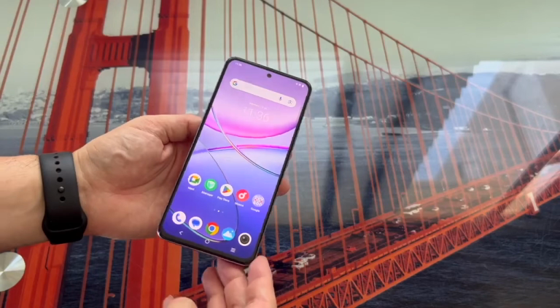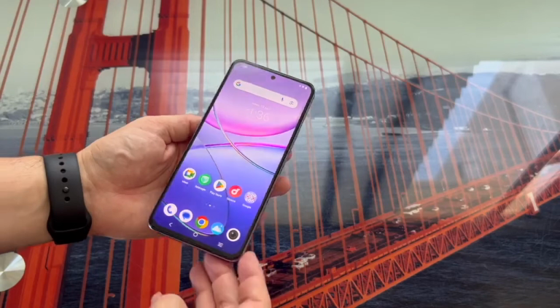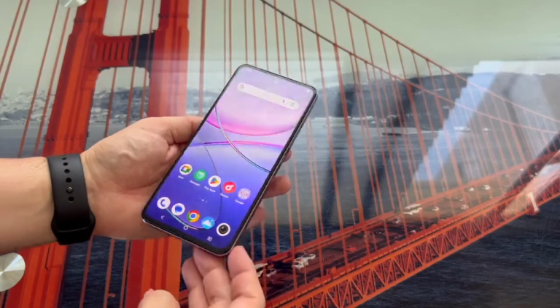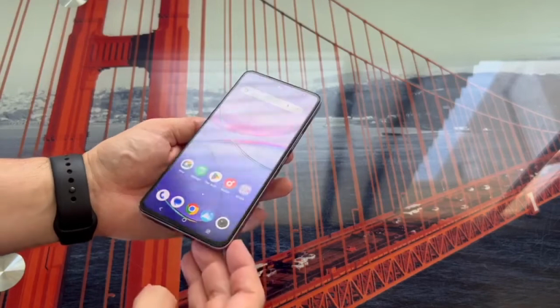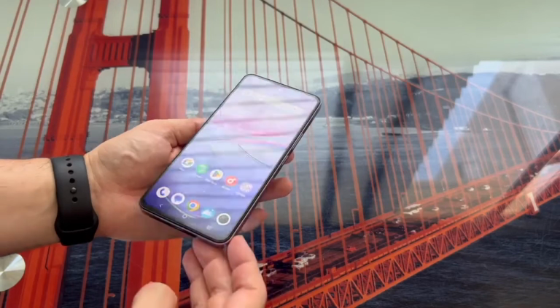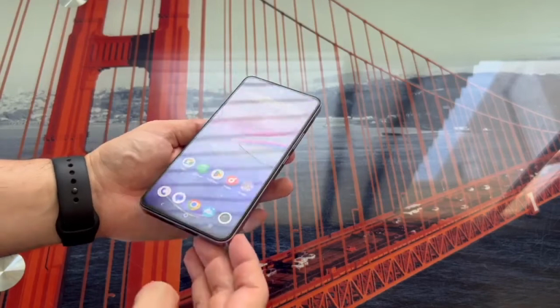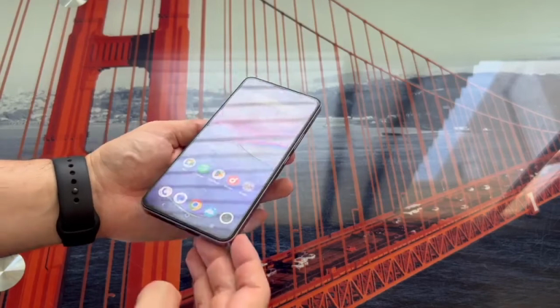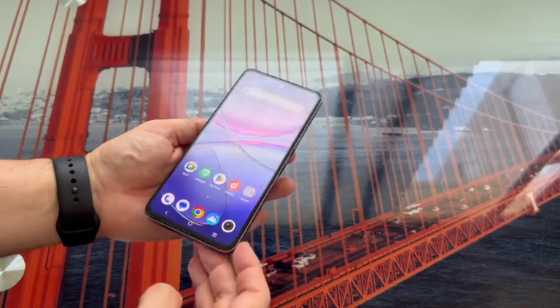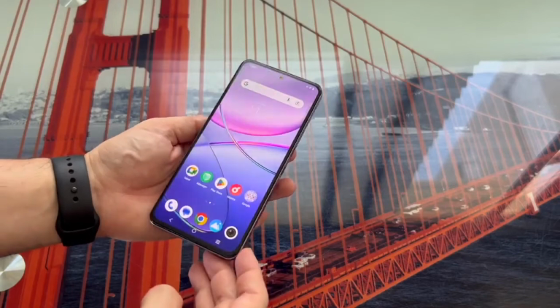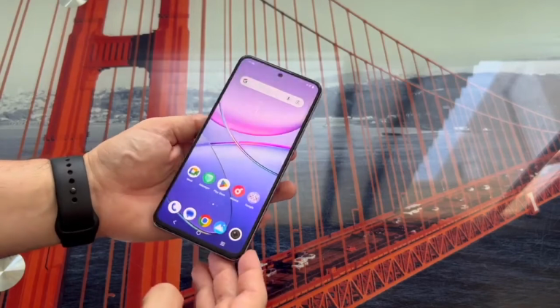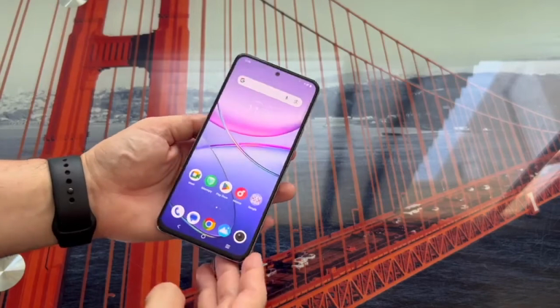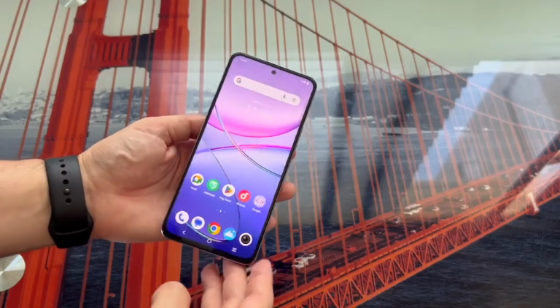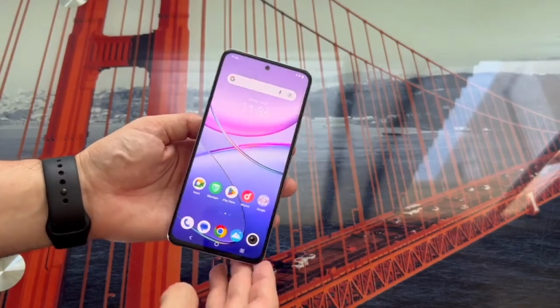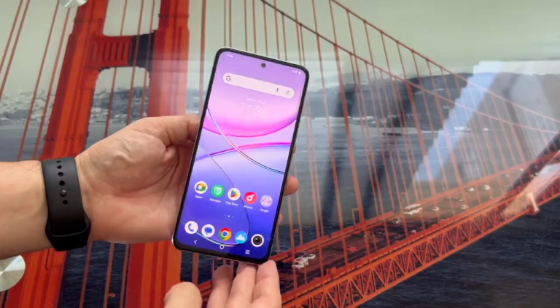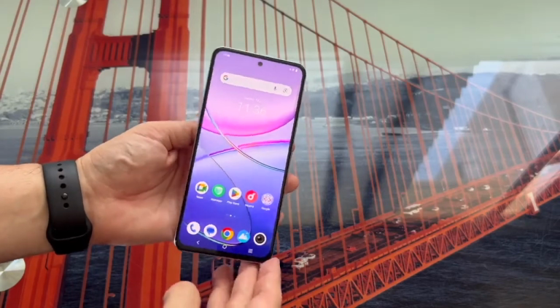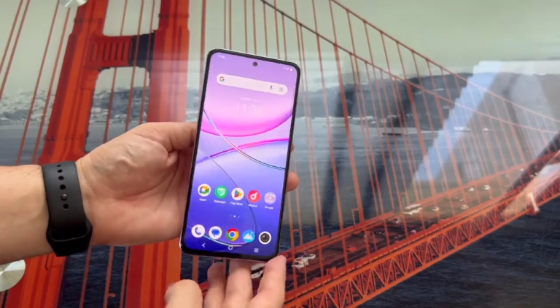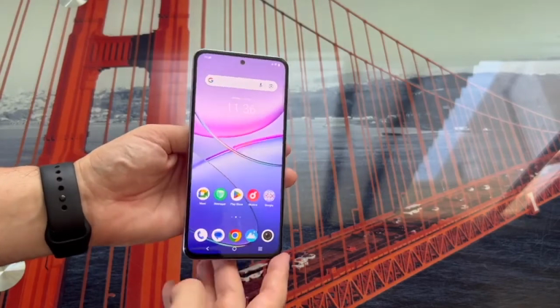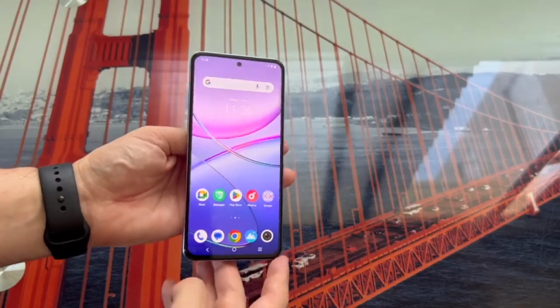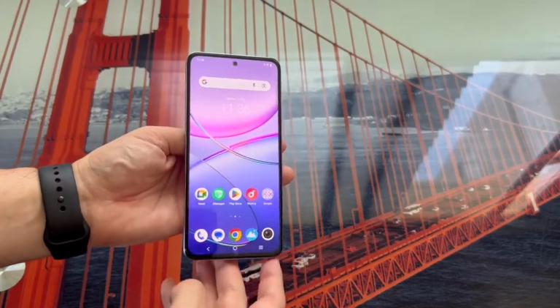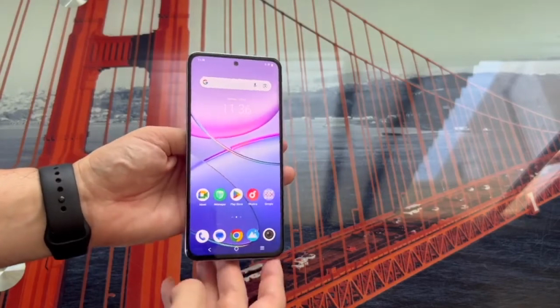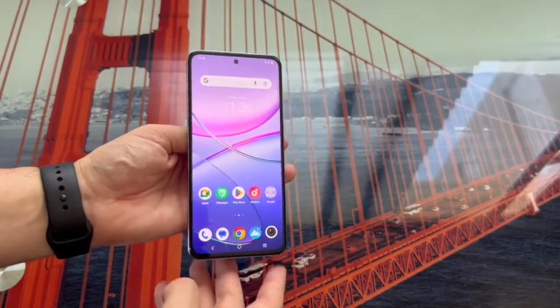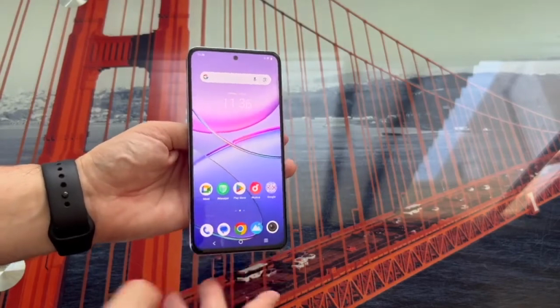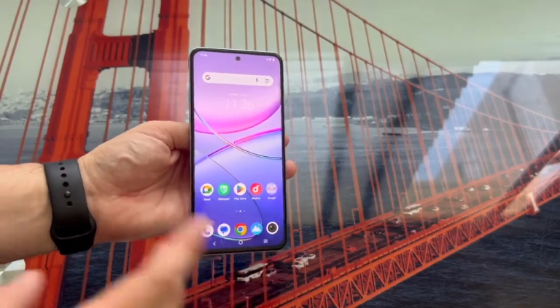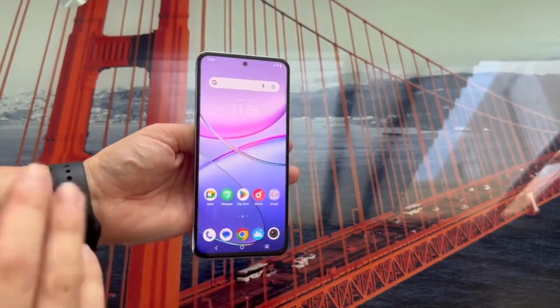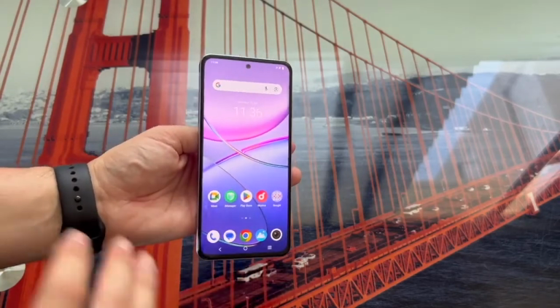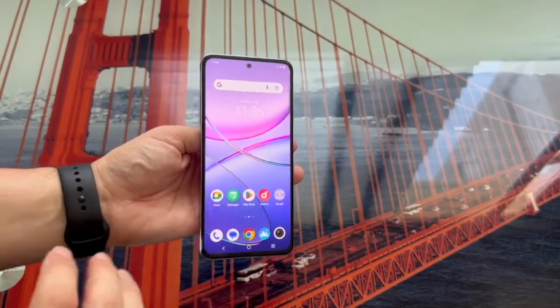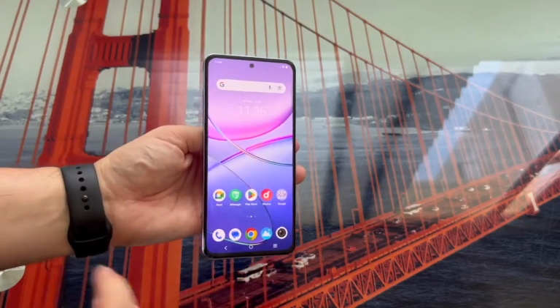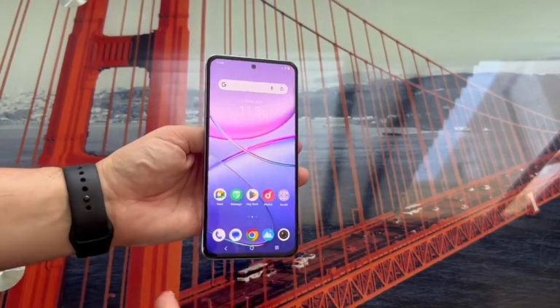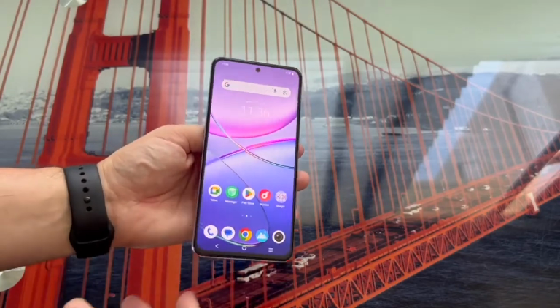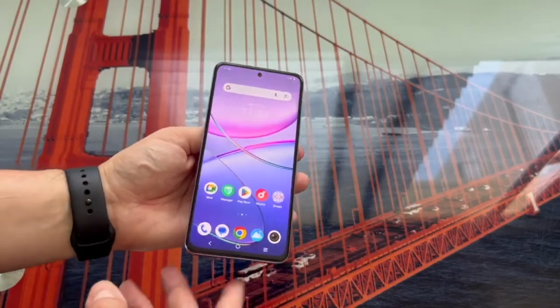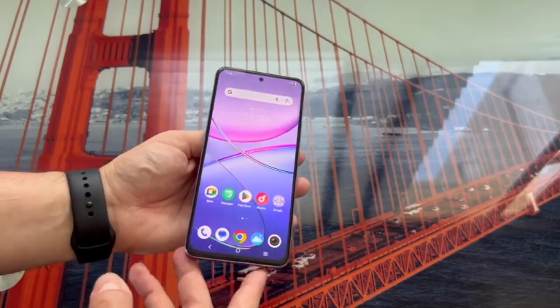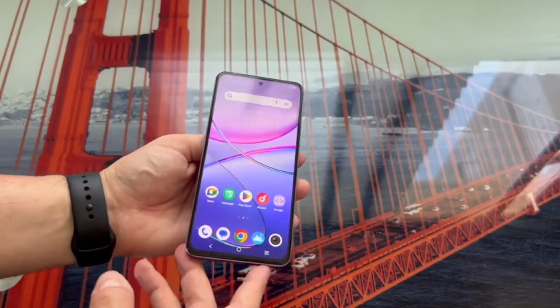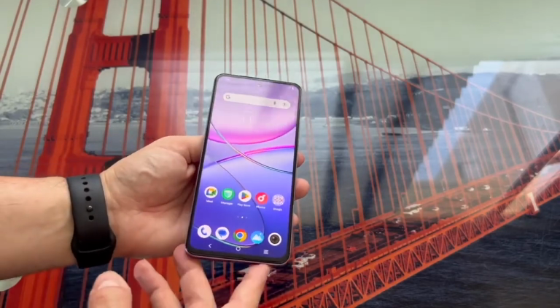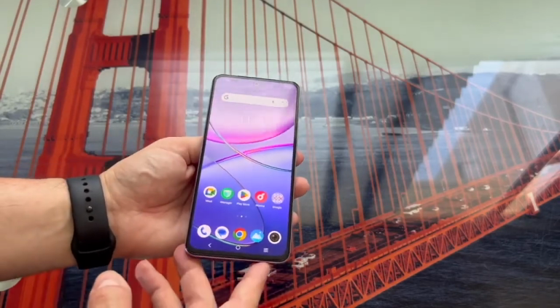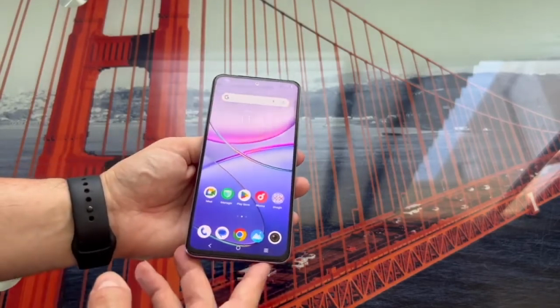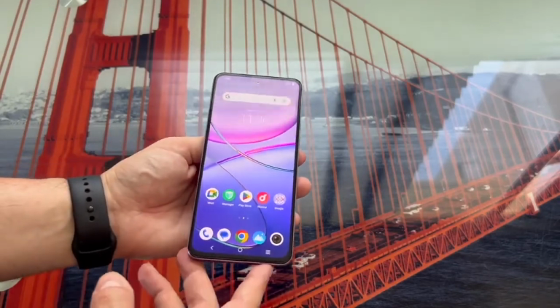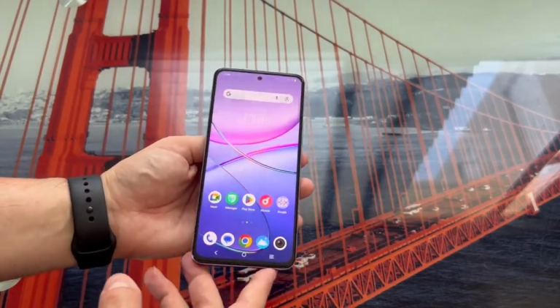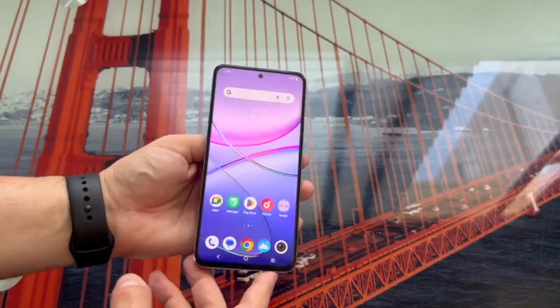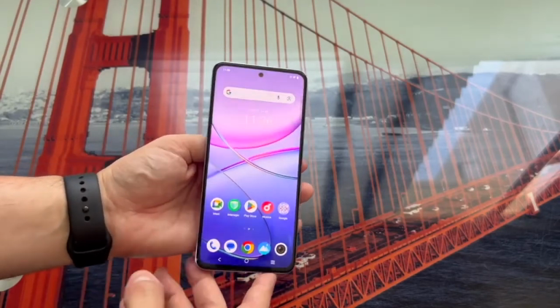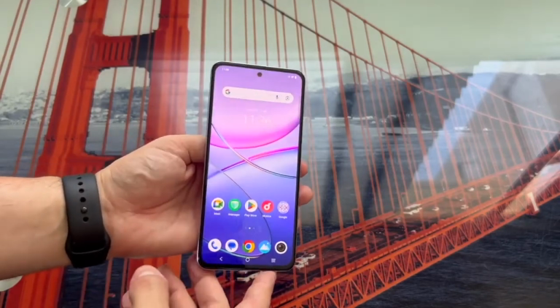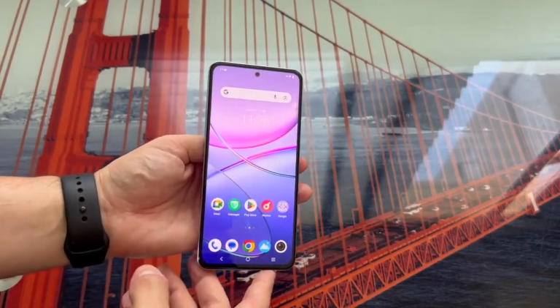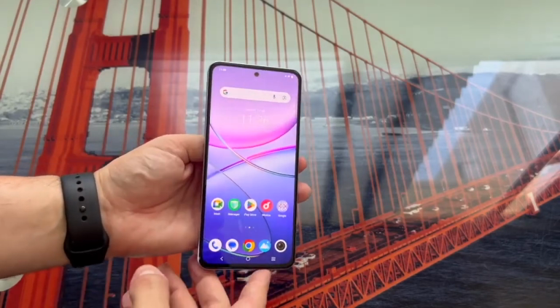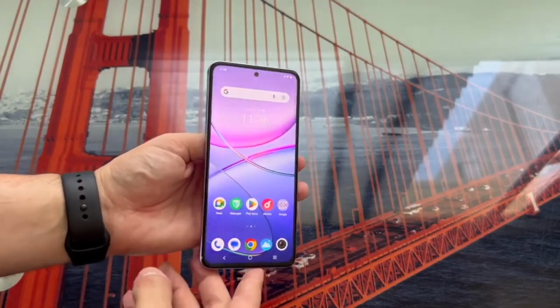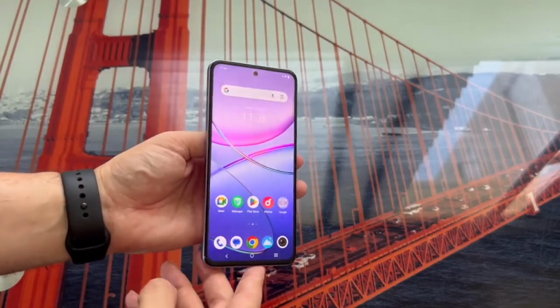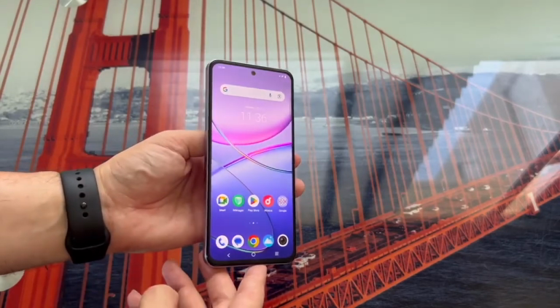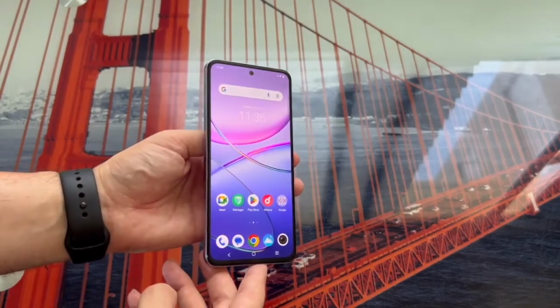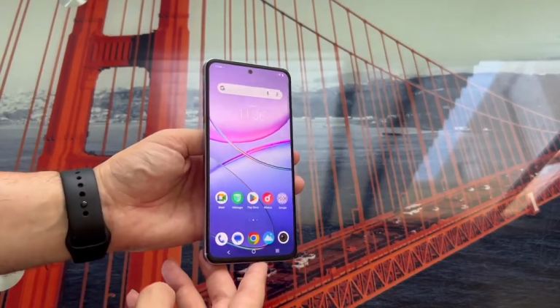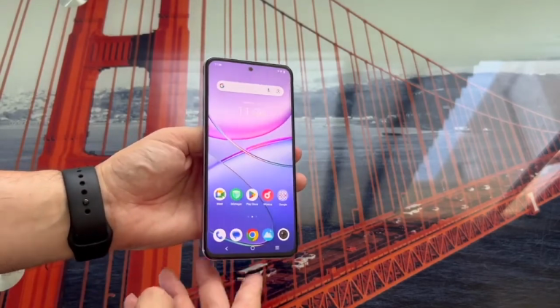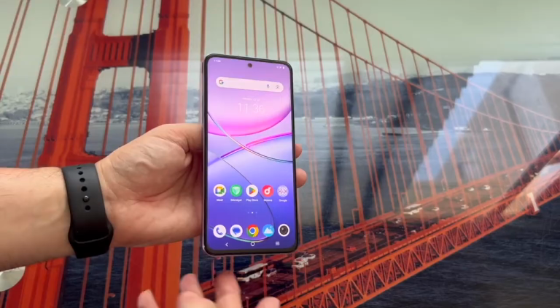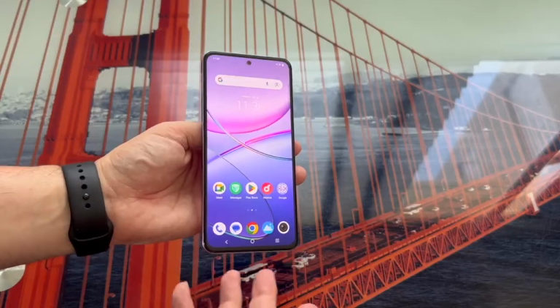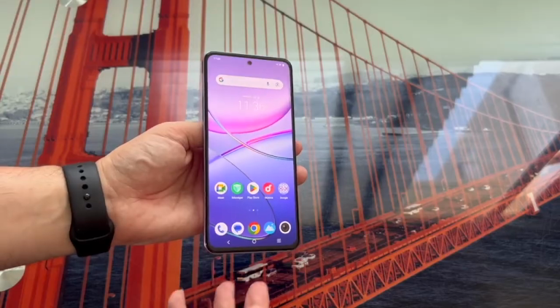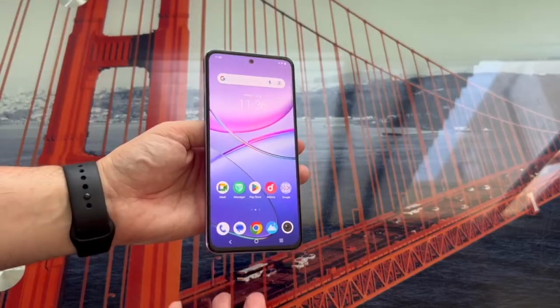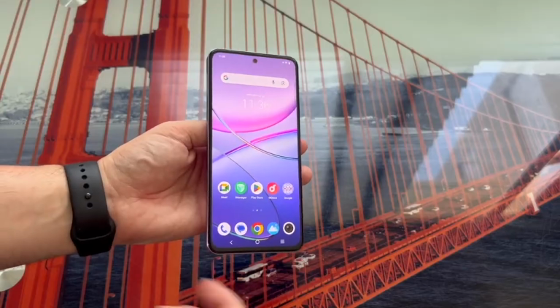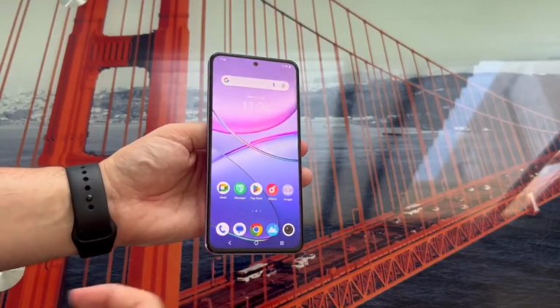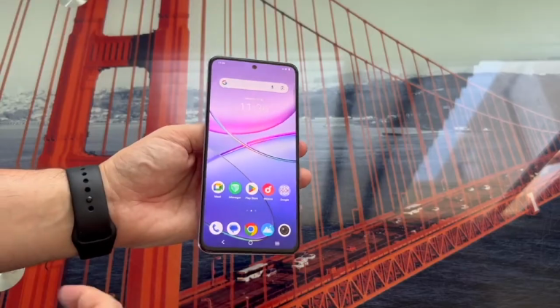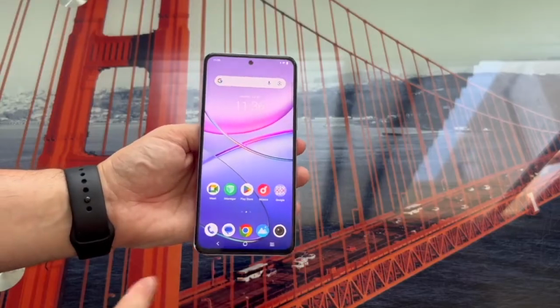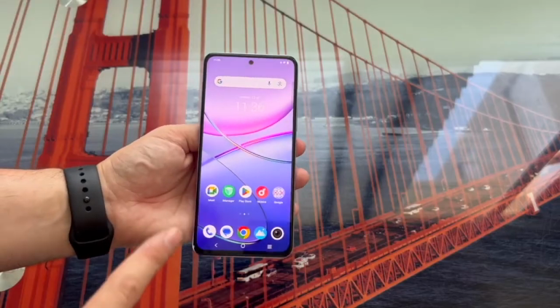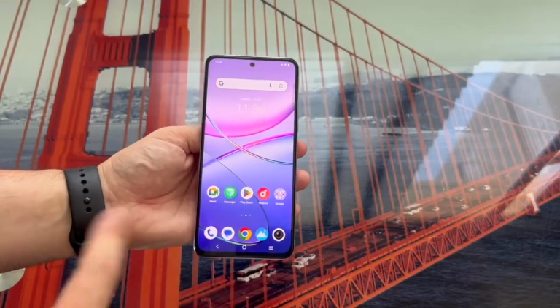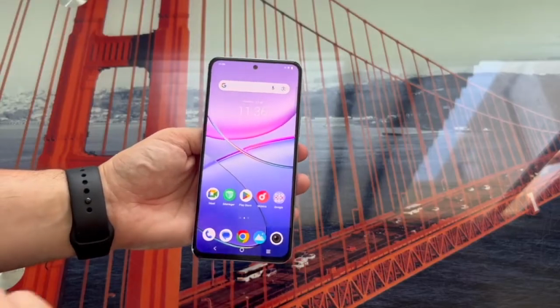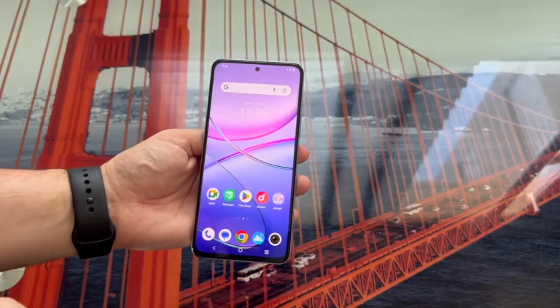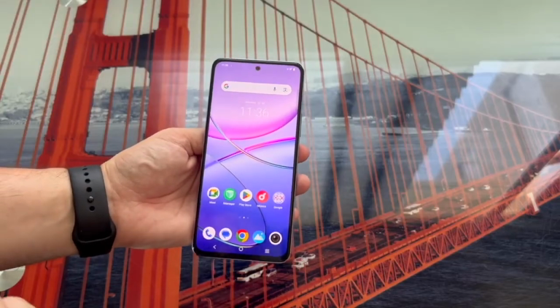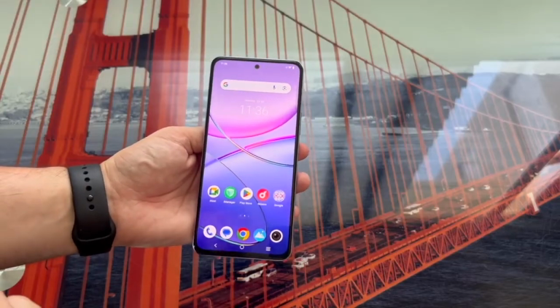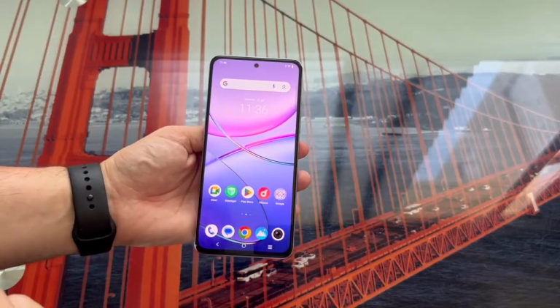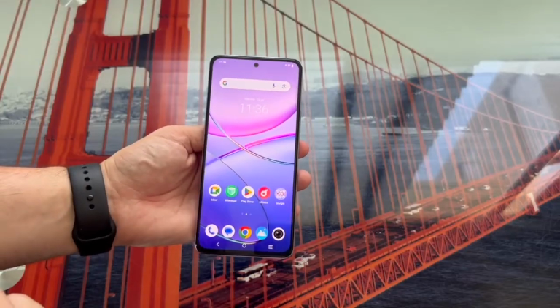Hello, everyone. In this video, we're going to learn how to format or factory reset a Vivo phone.